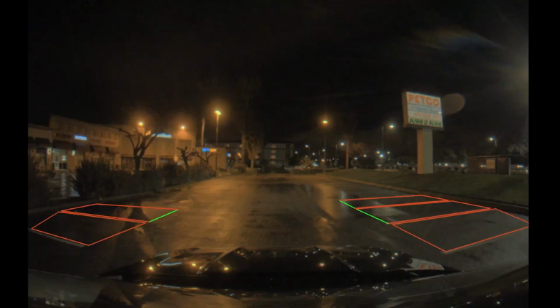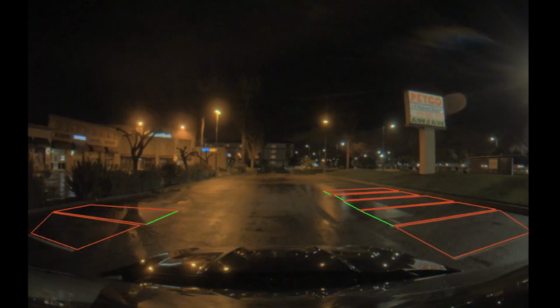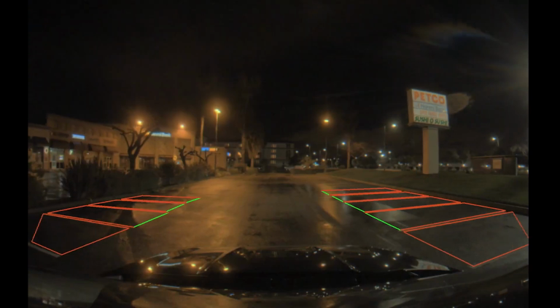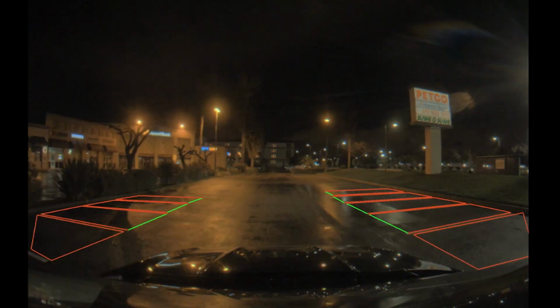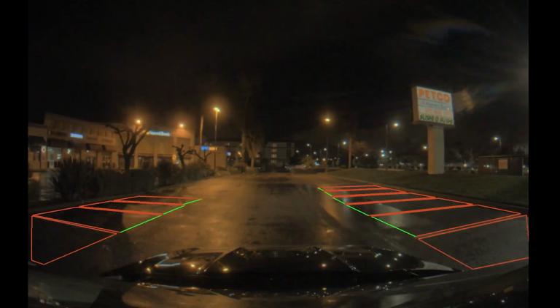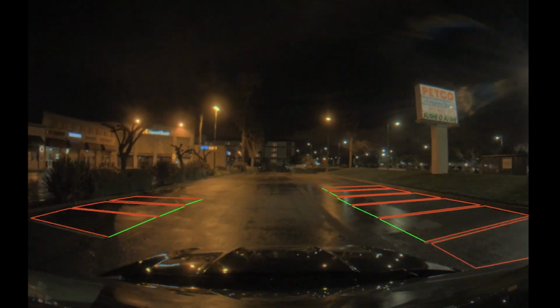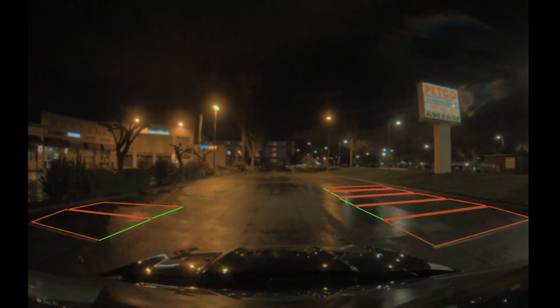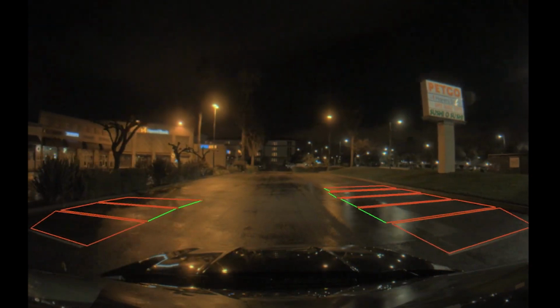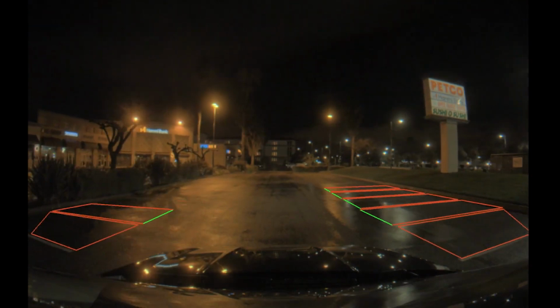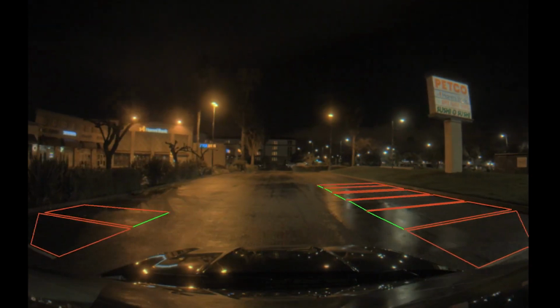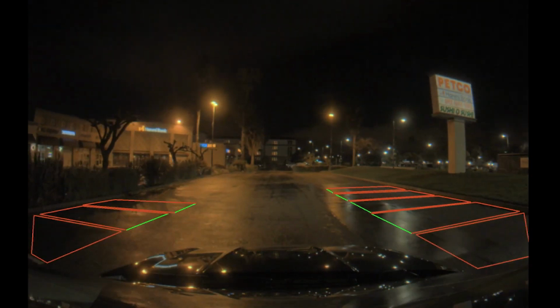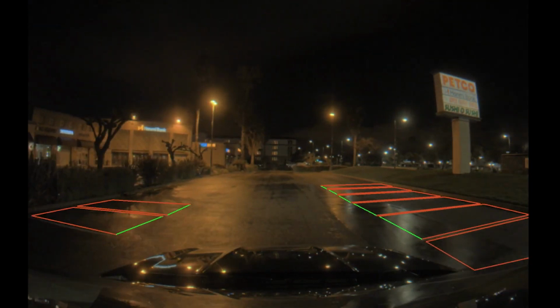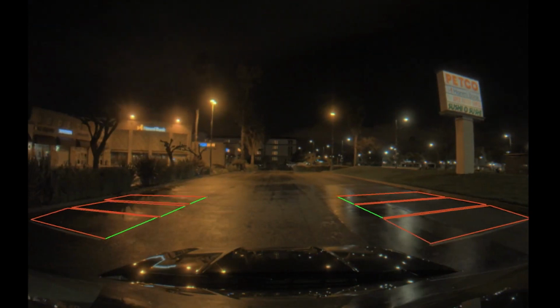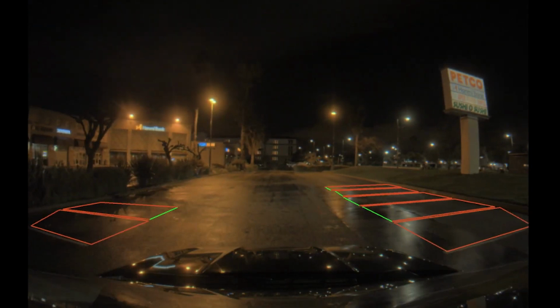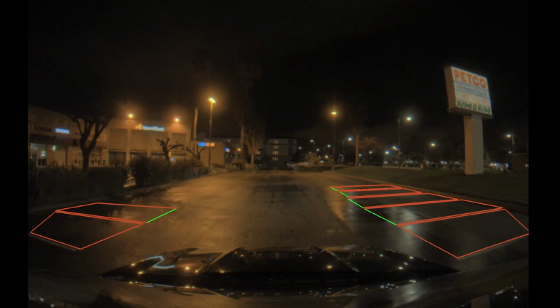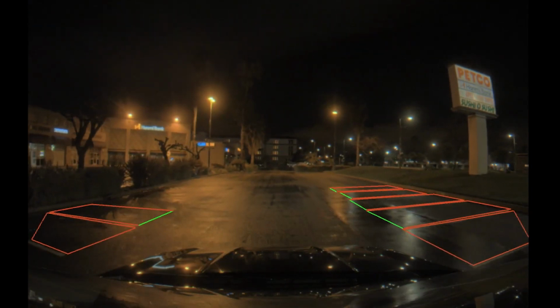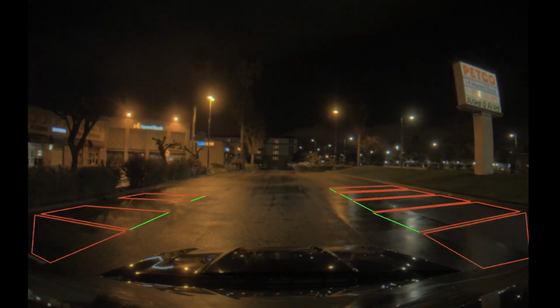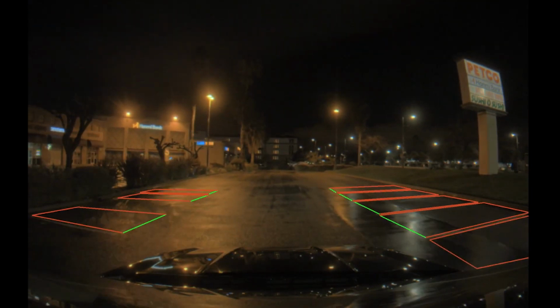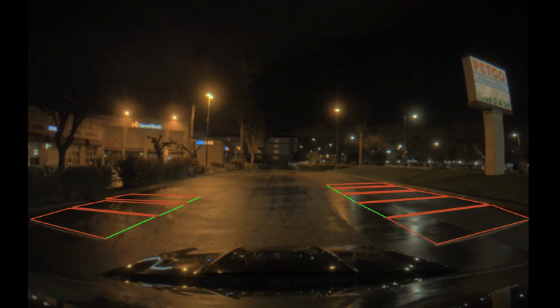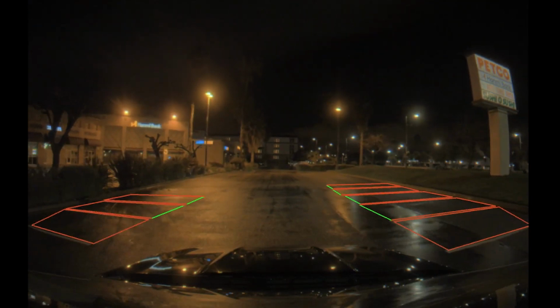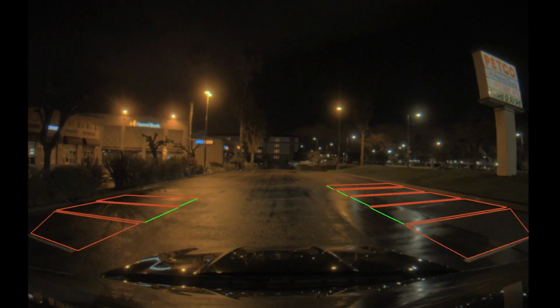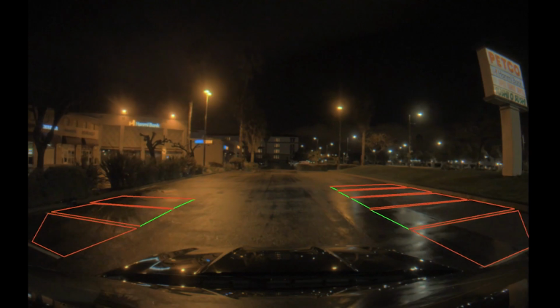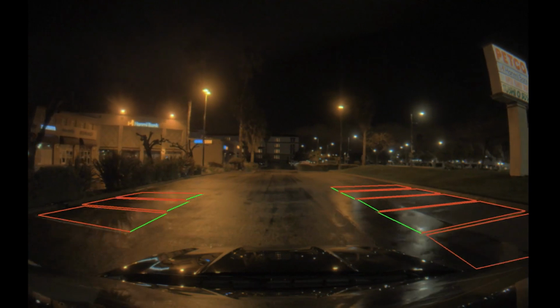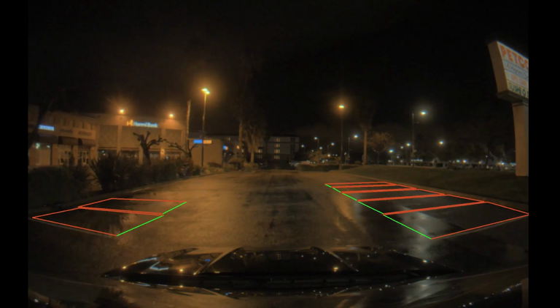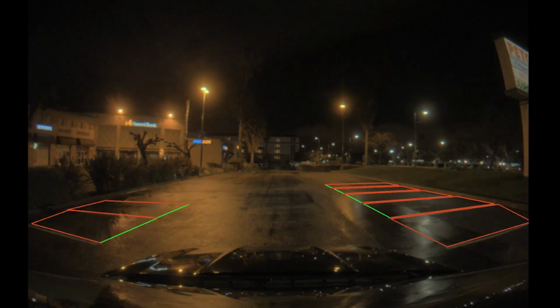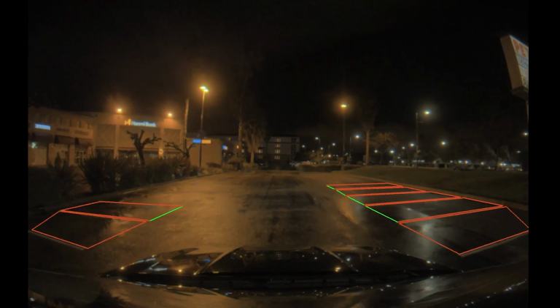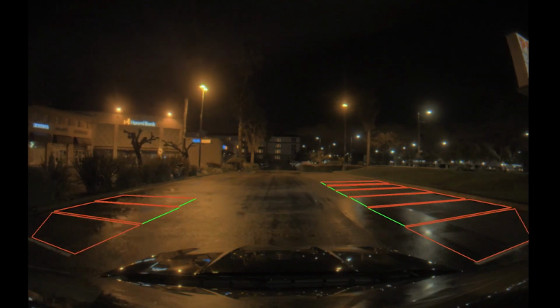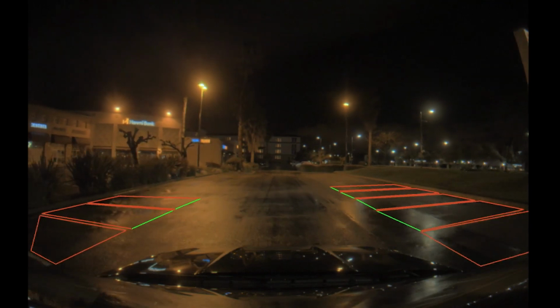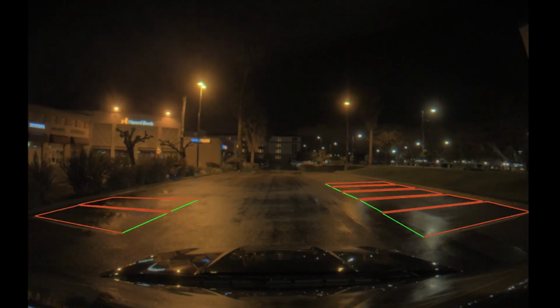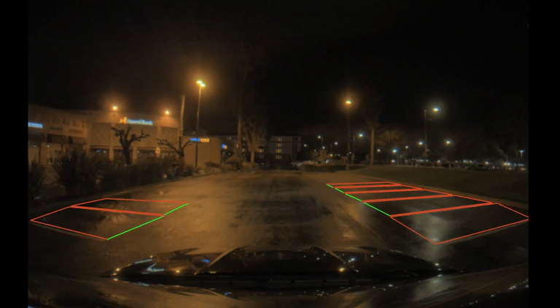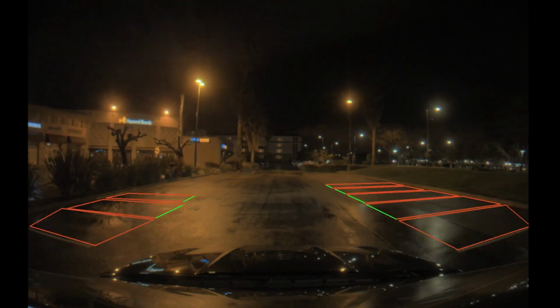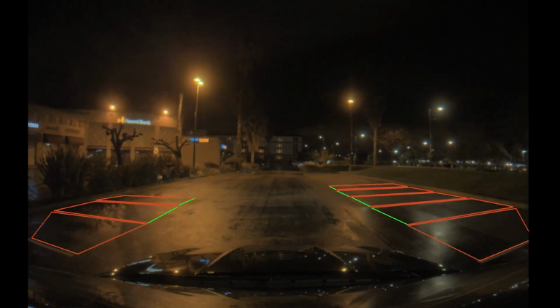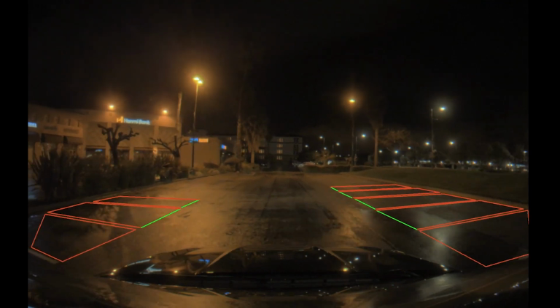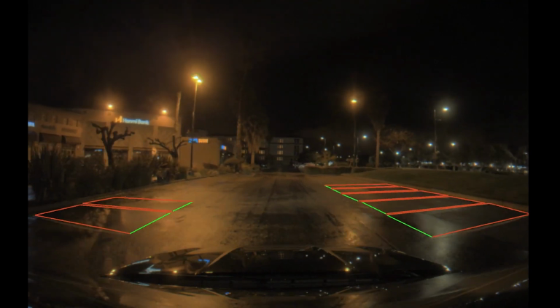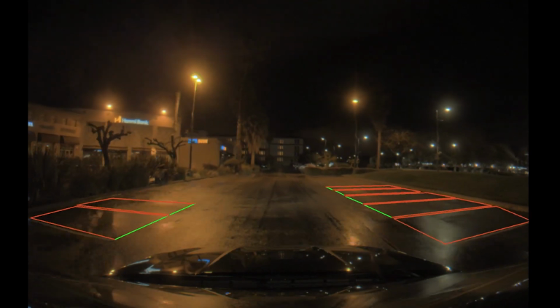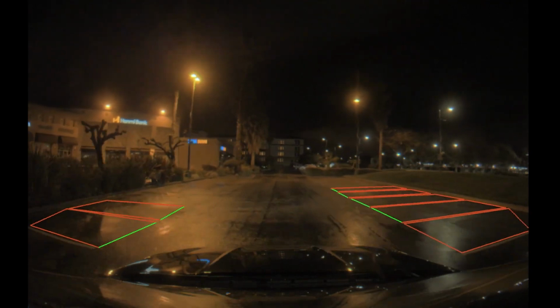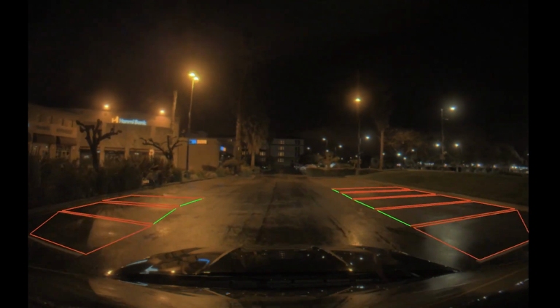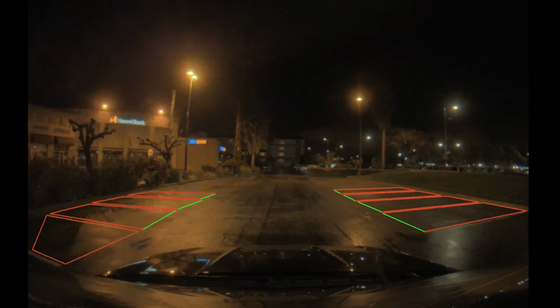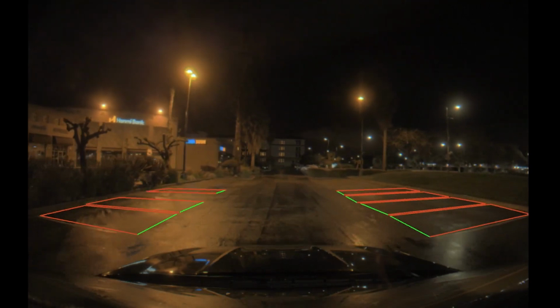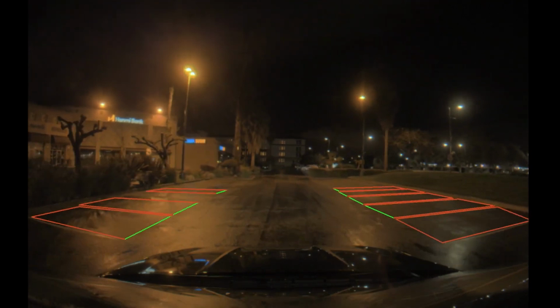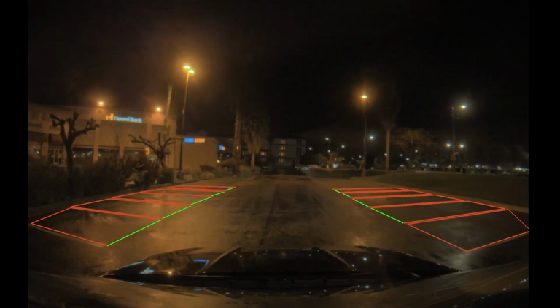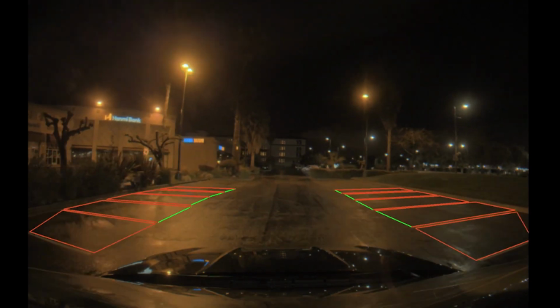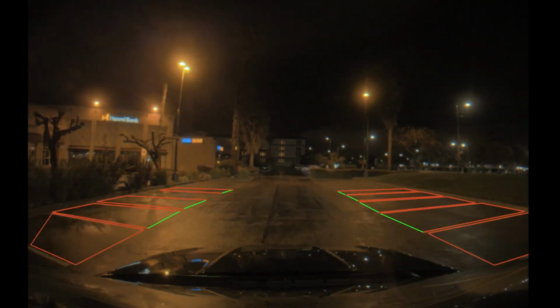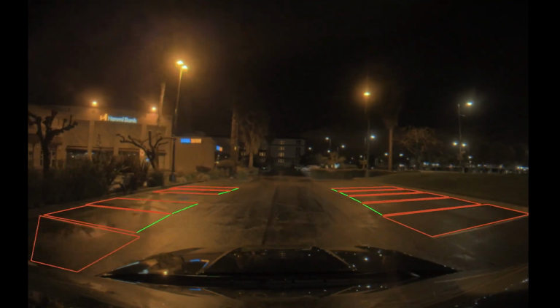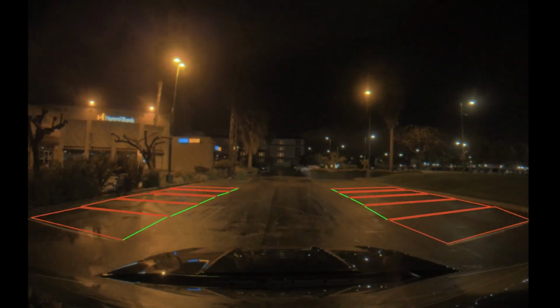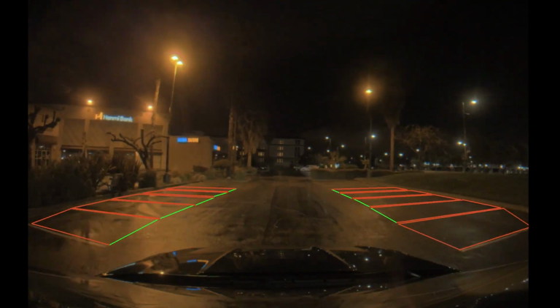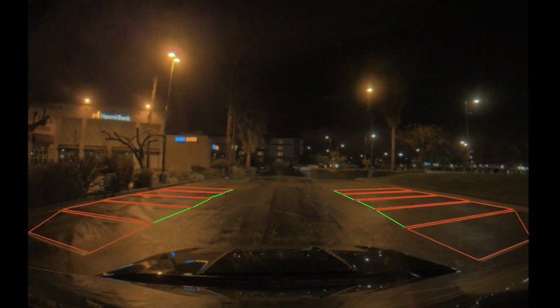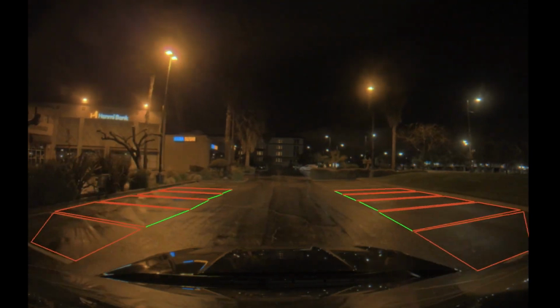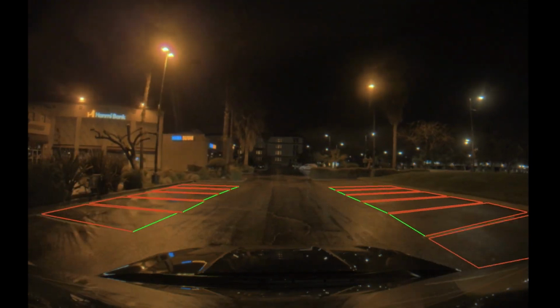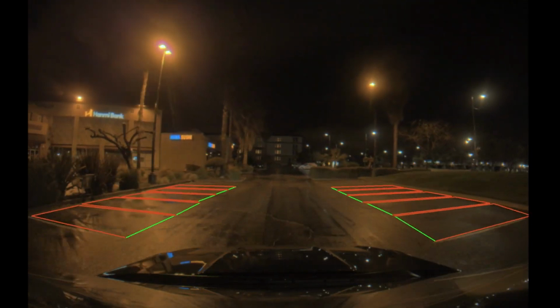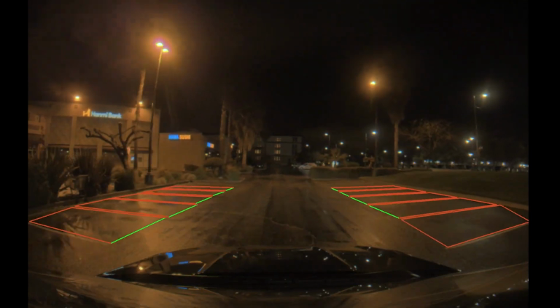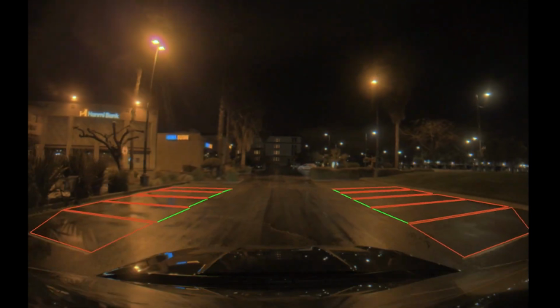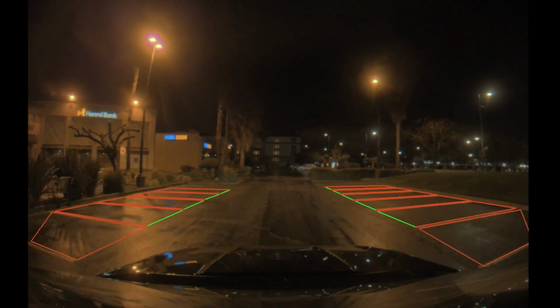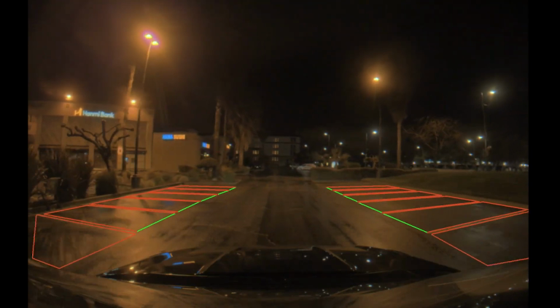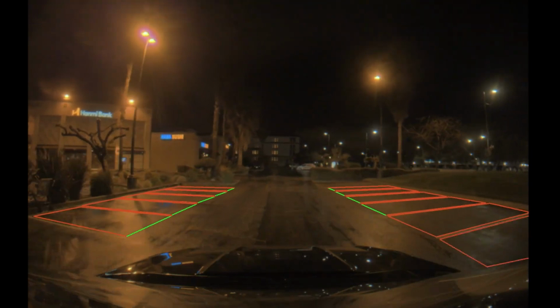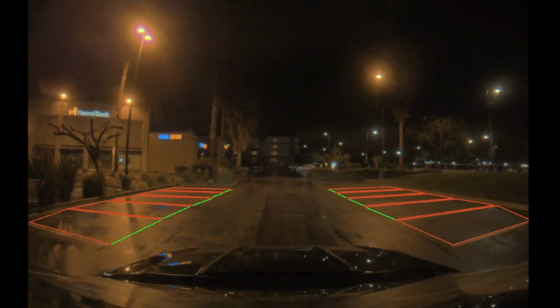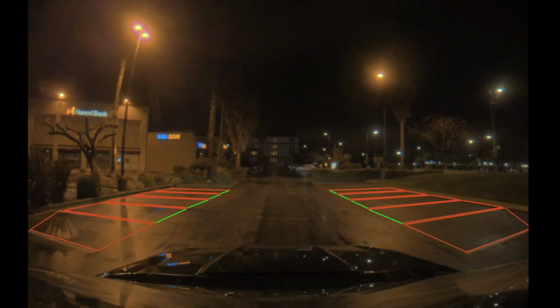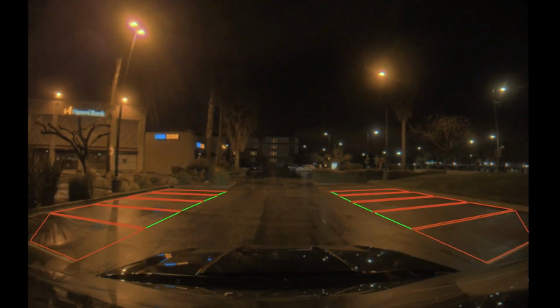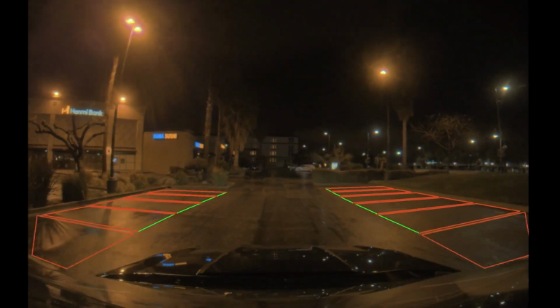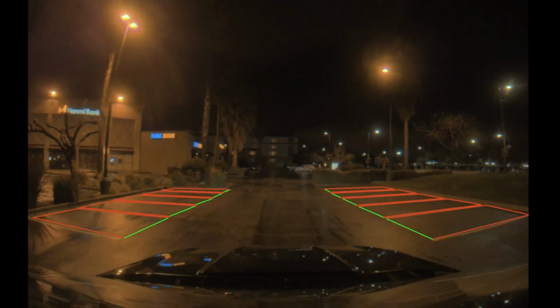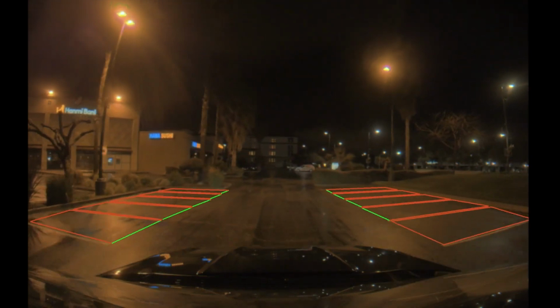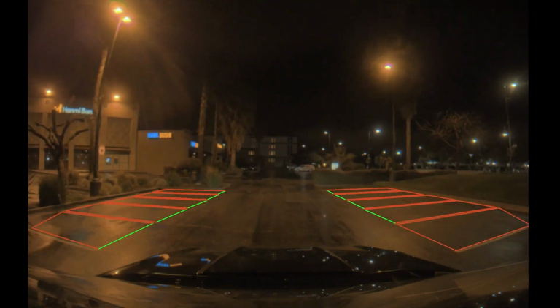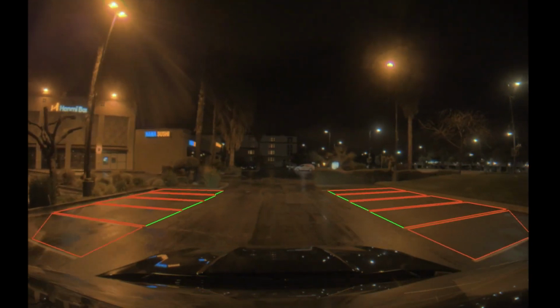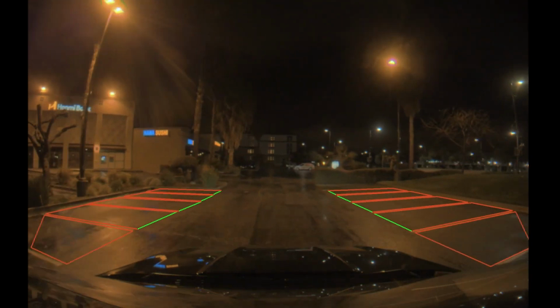And in this clip ParkNet is detecting available parking spots in nighttime rainy conditions, despite faded lines and glare on the road.